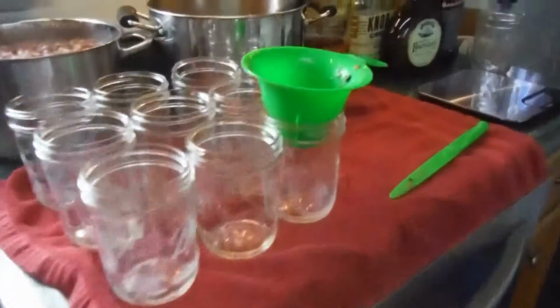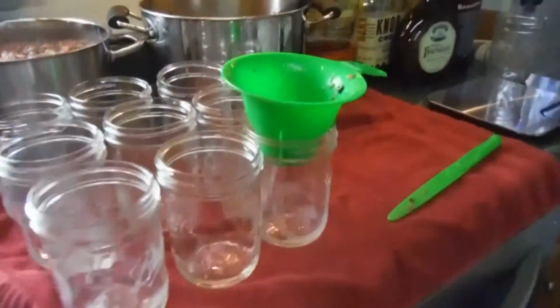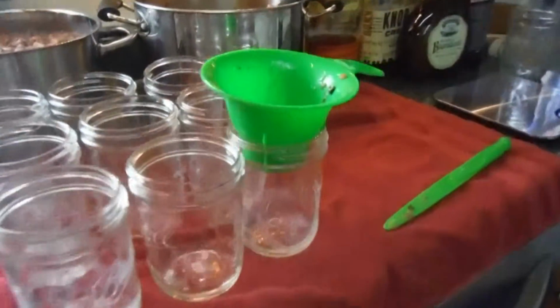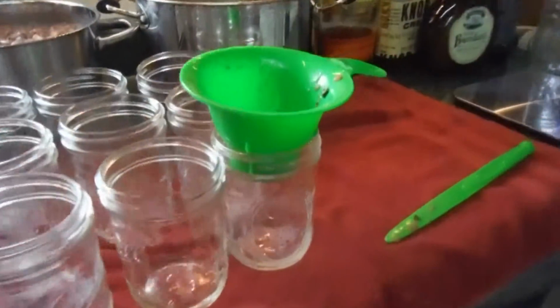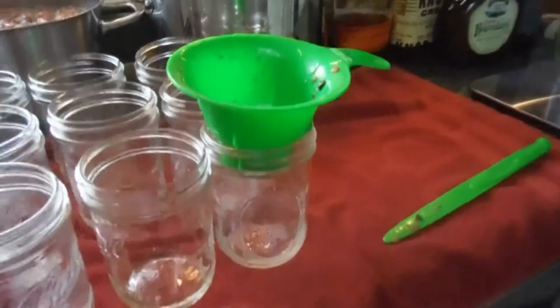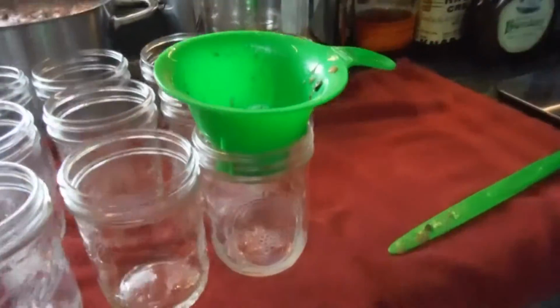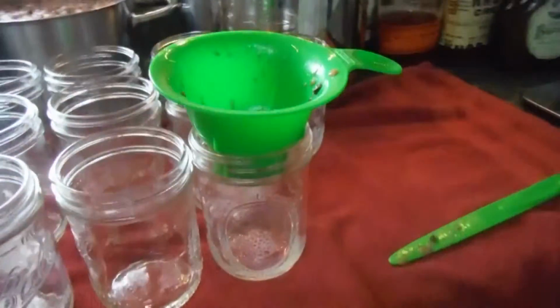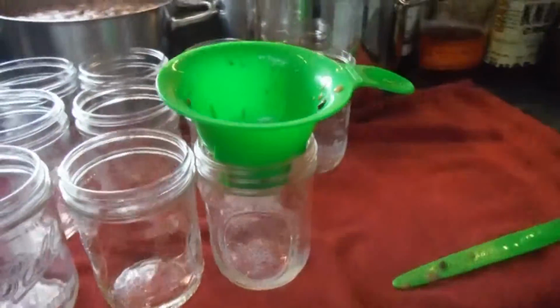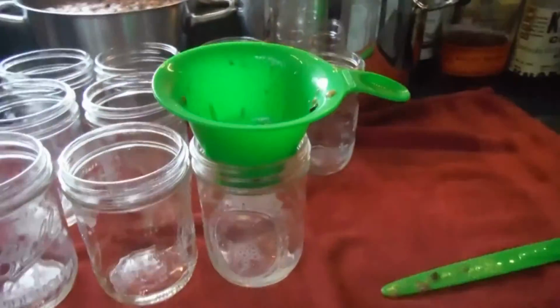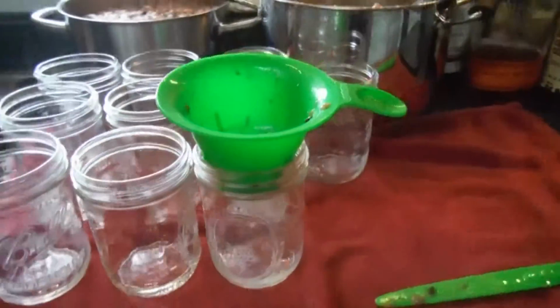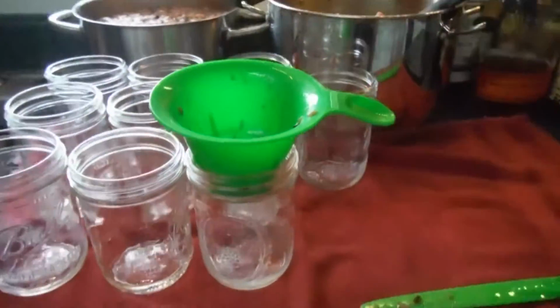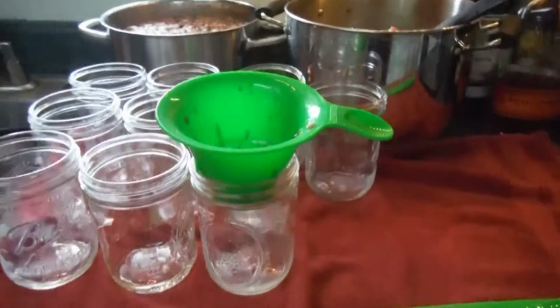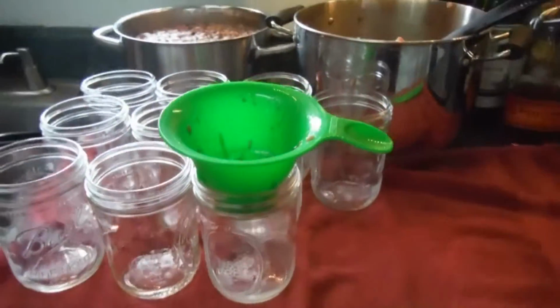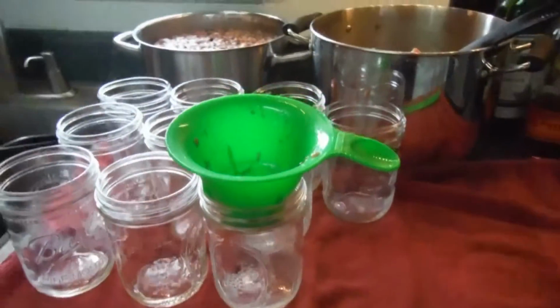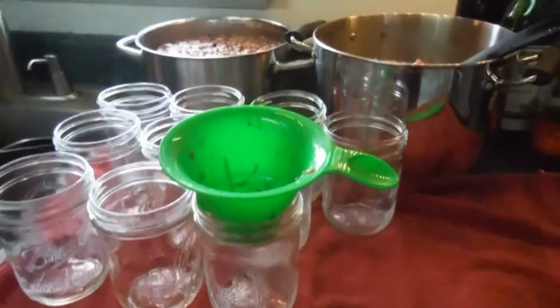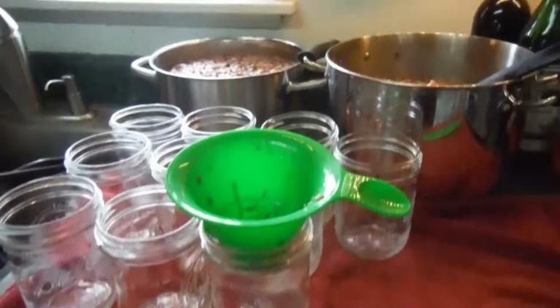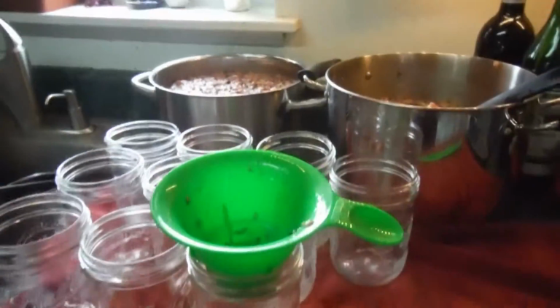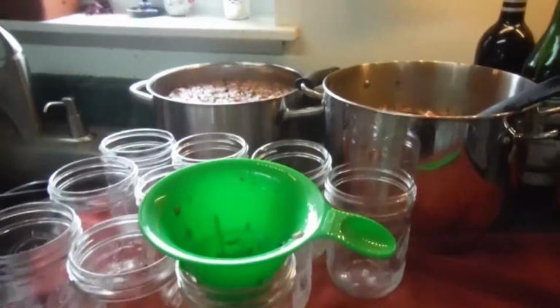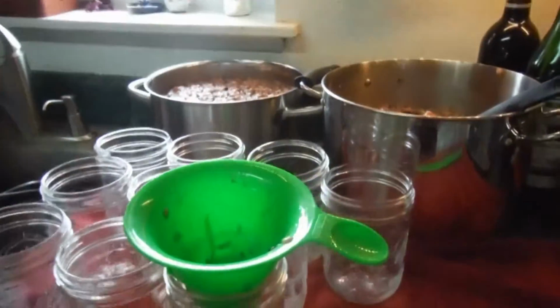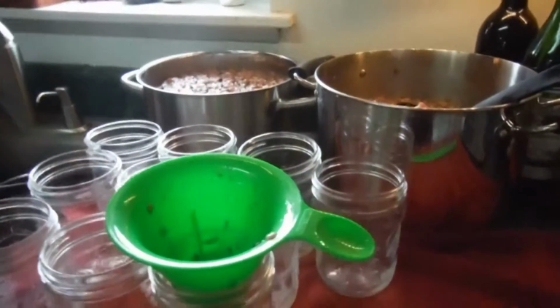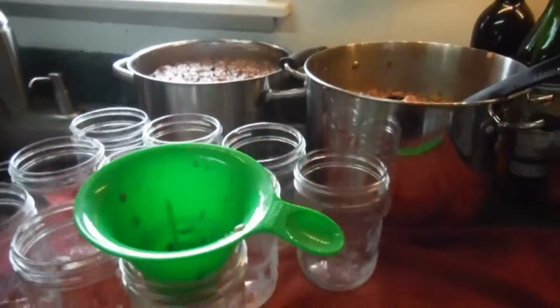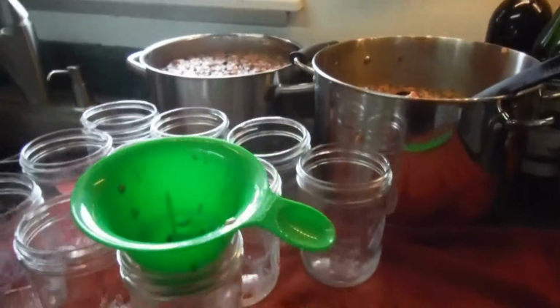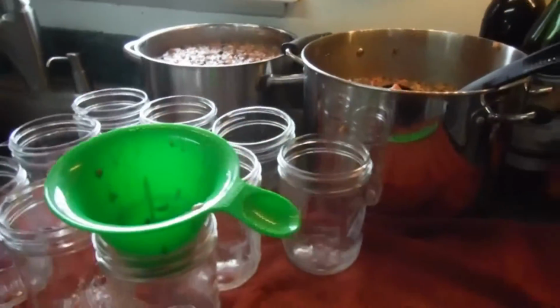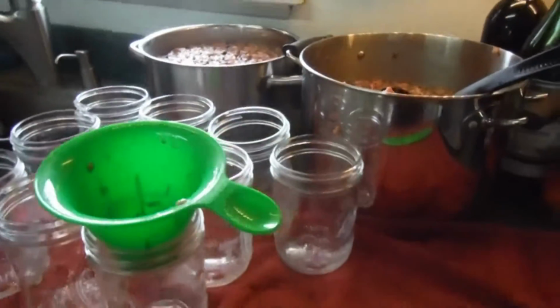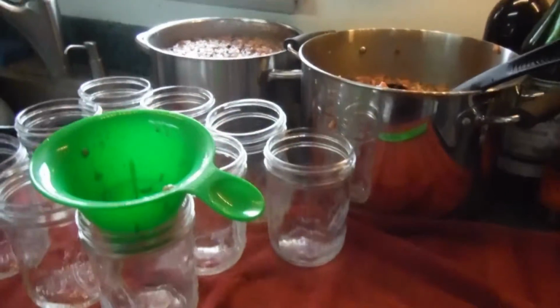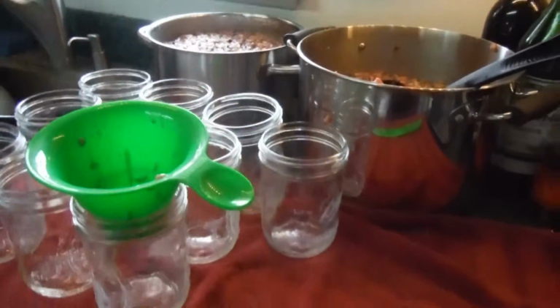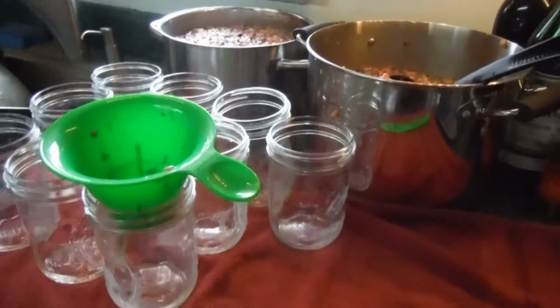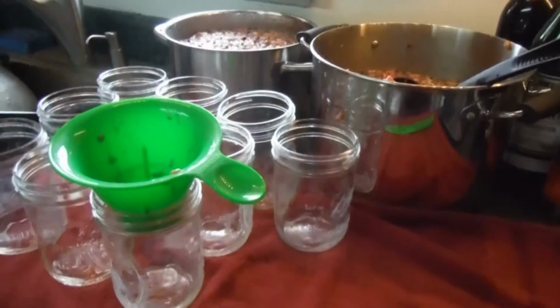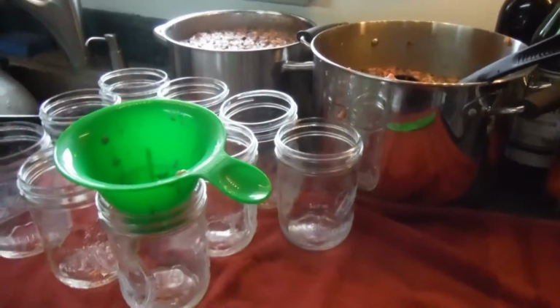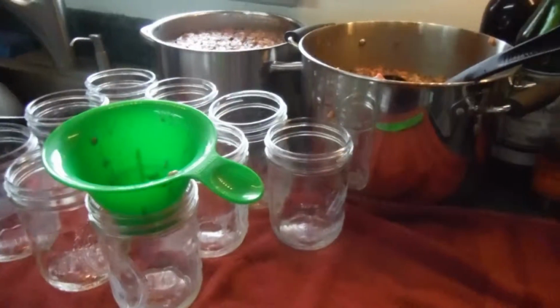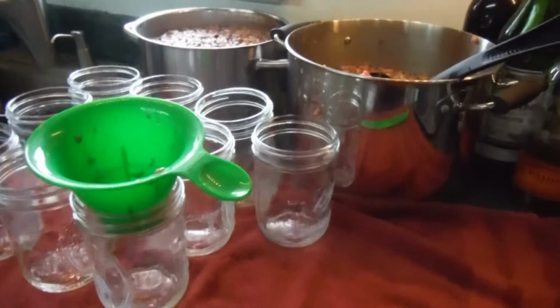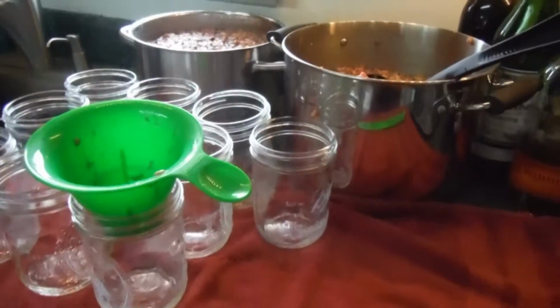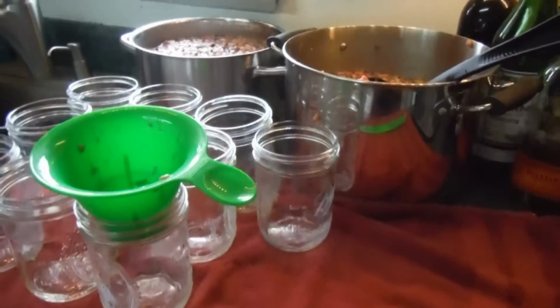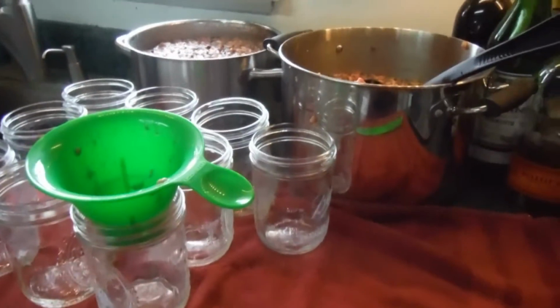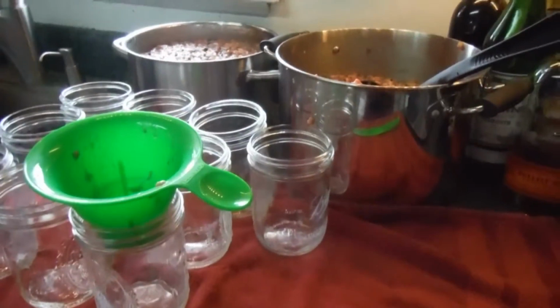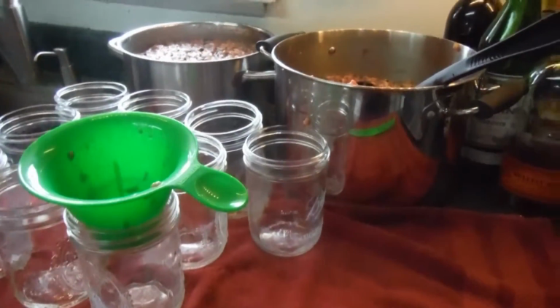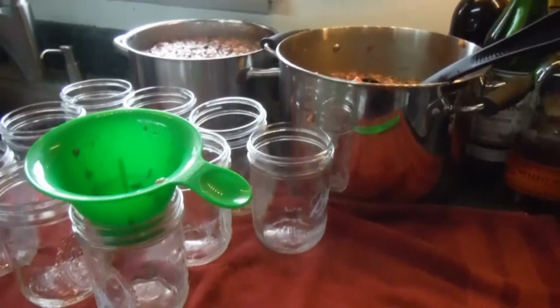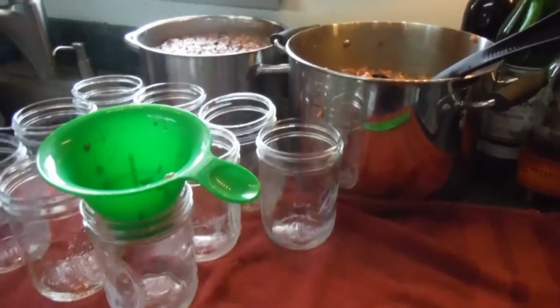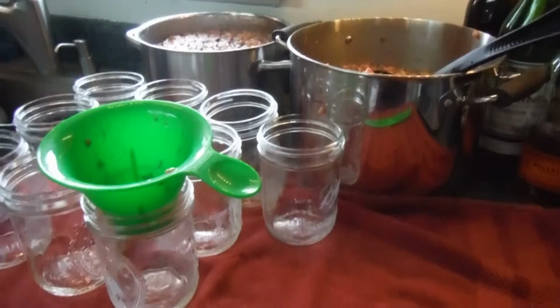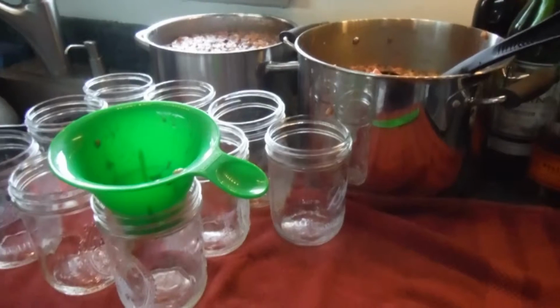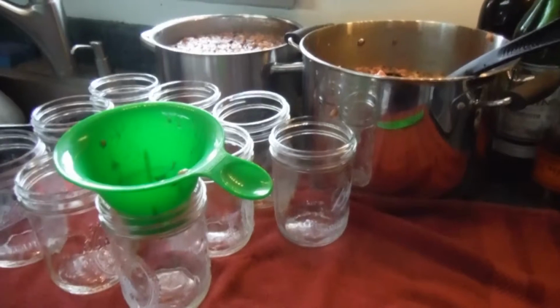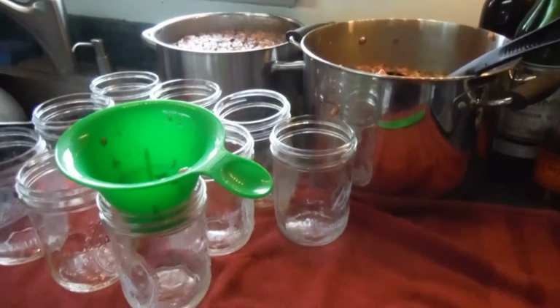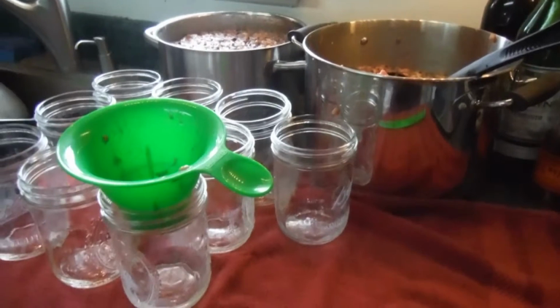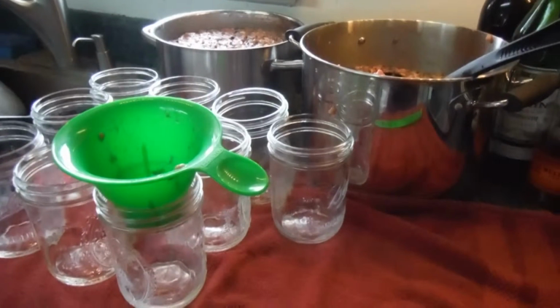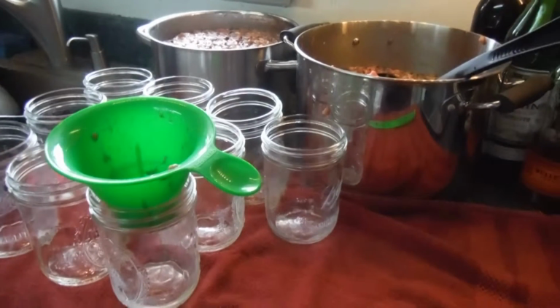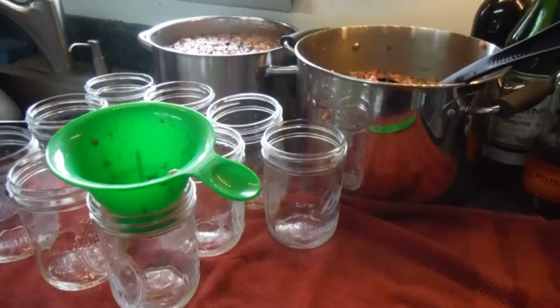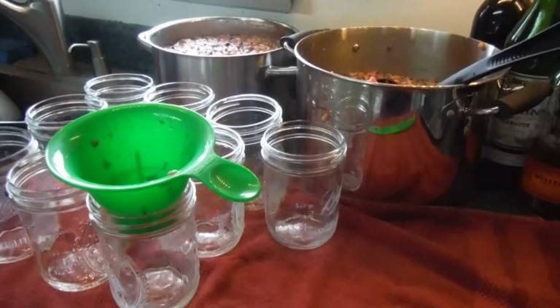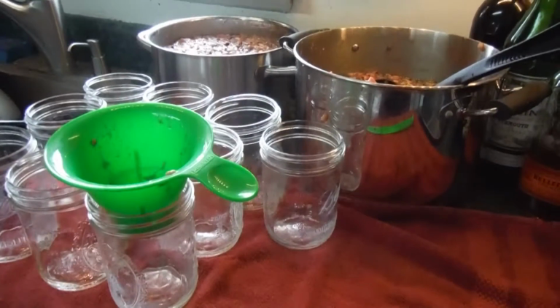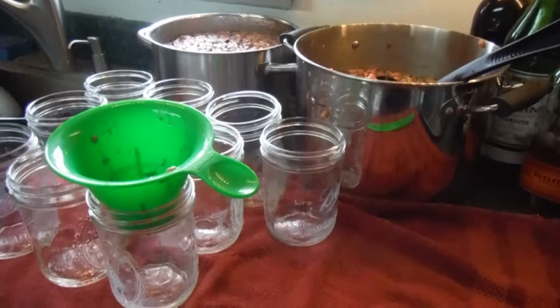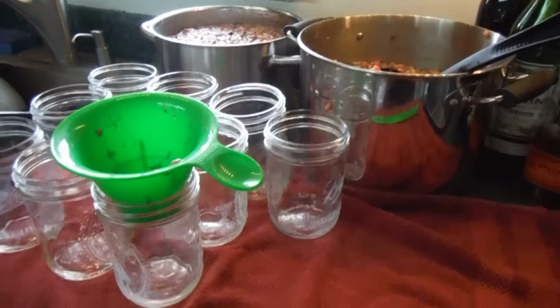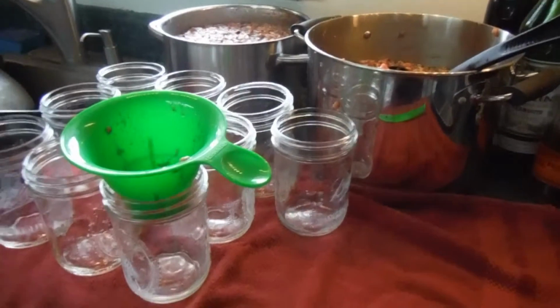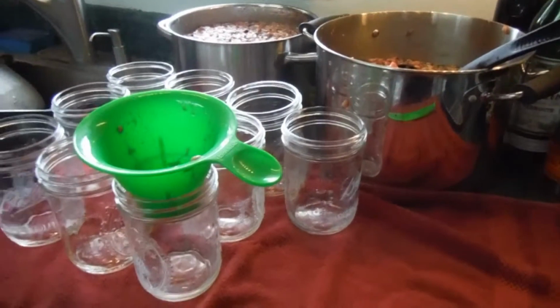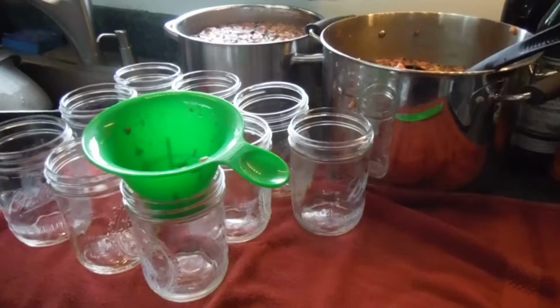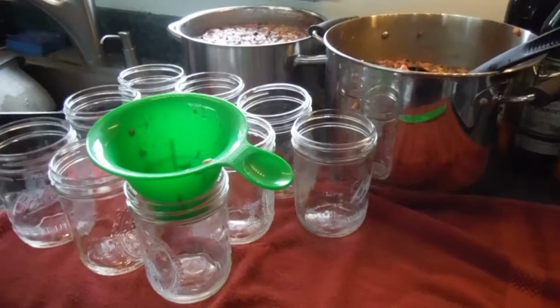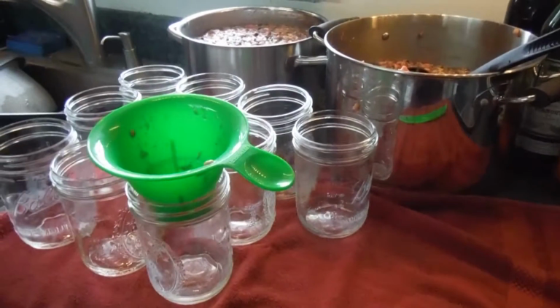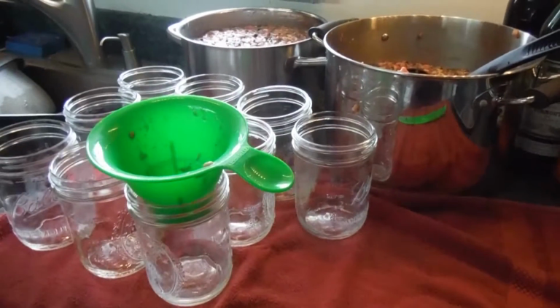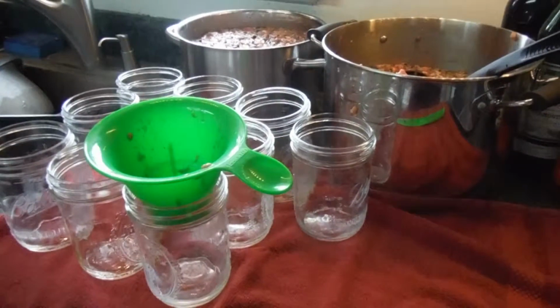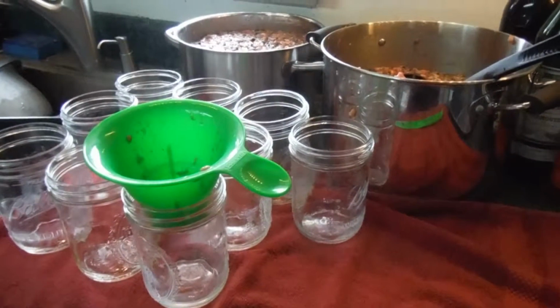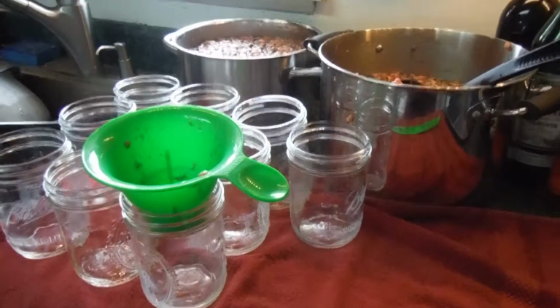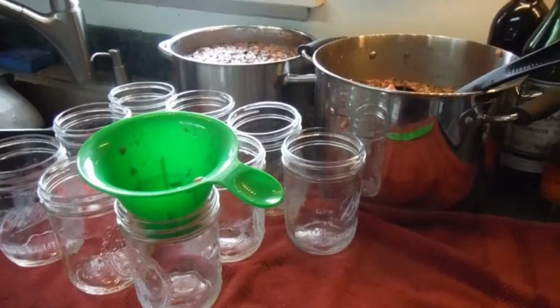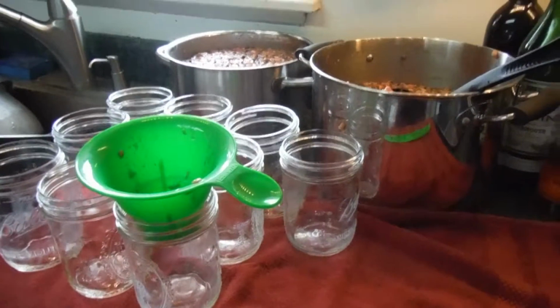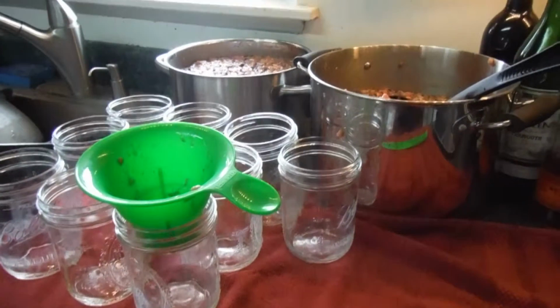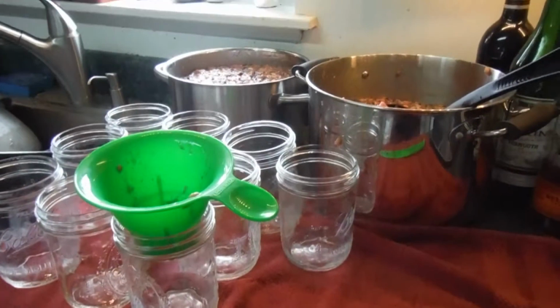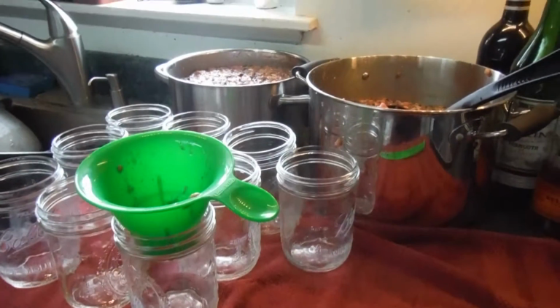I'm going to continue to fill up my jars, and then we will discuss whether you're going to freeze your jars or you're going to pressure can.